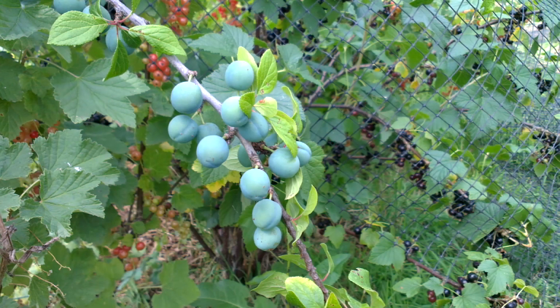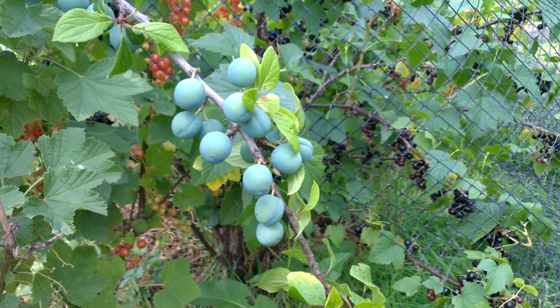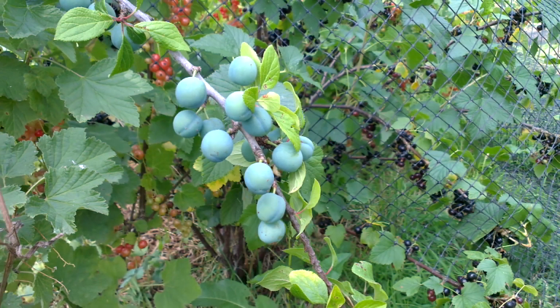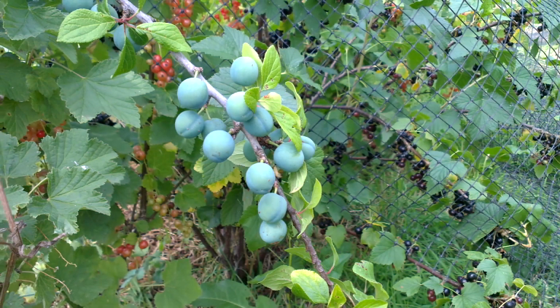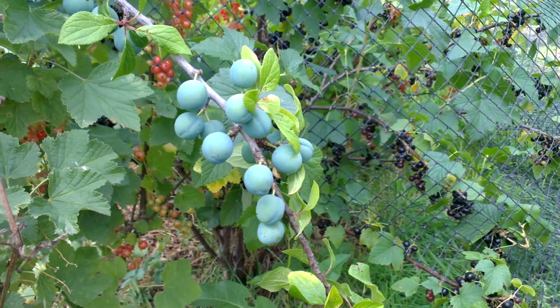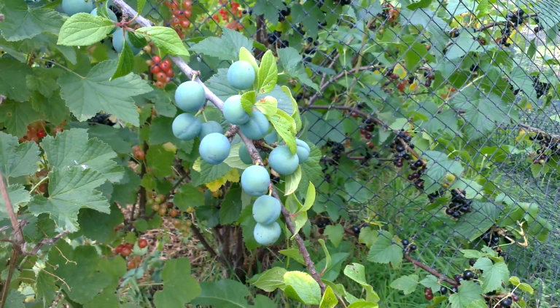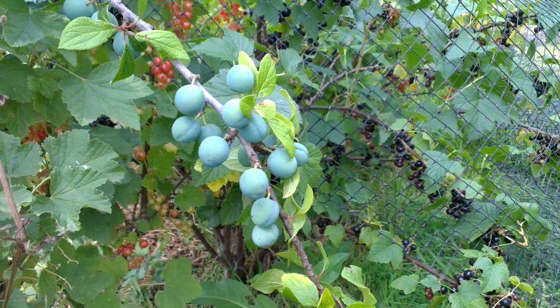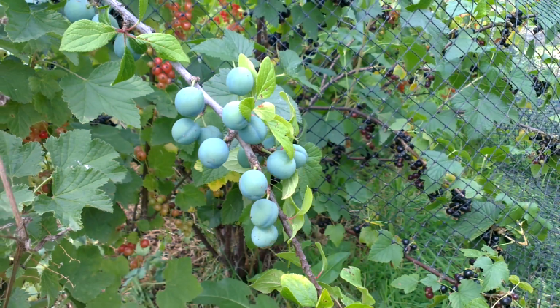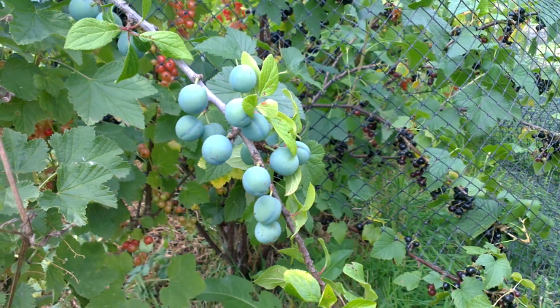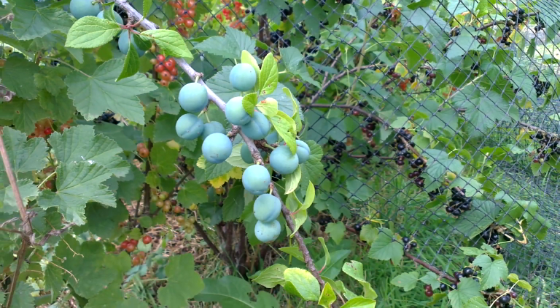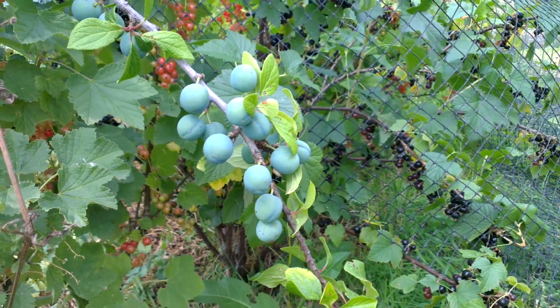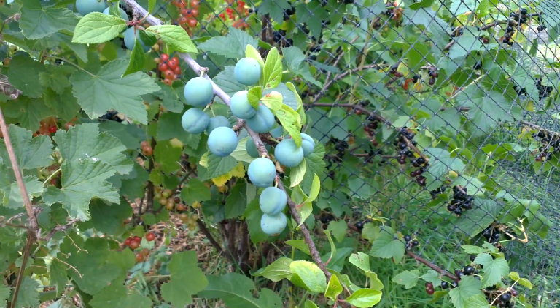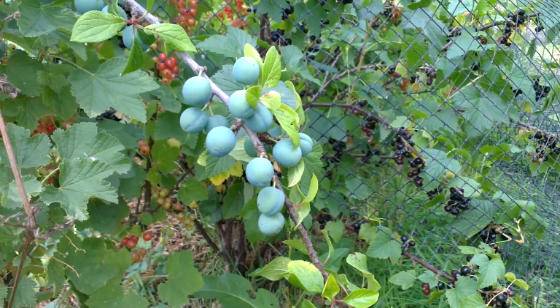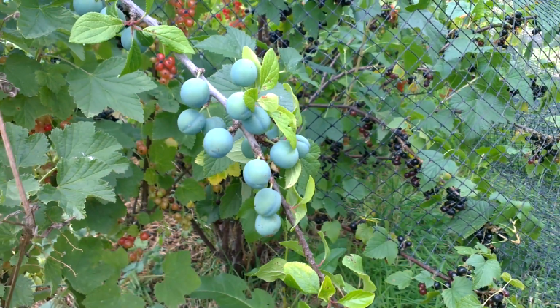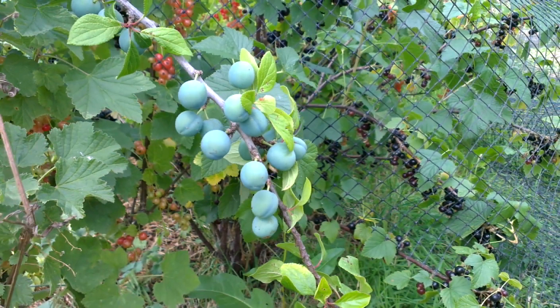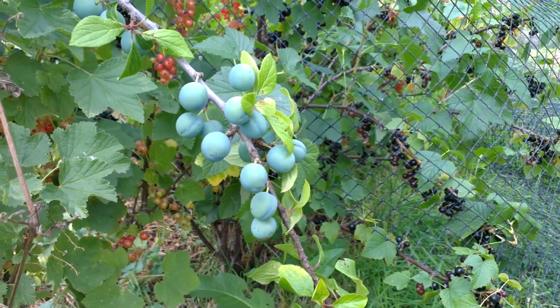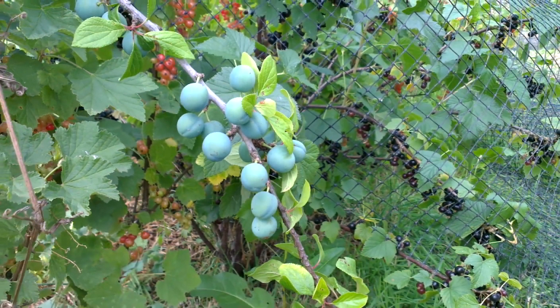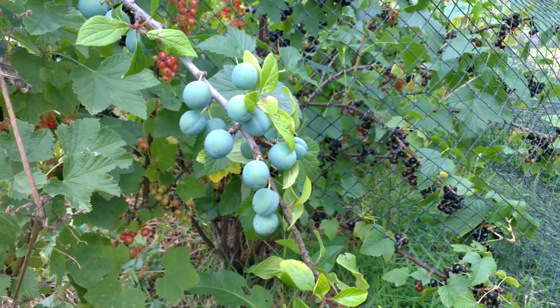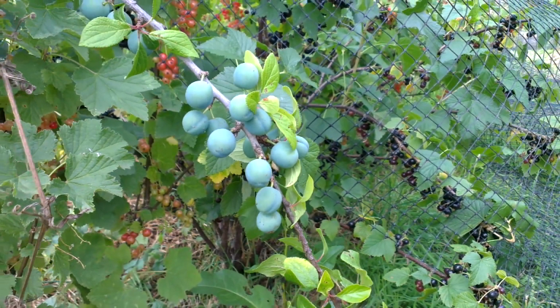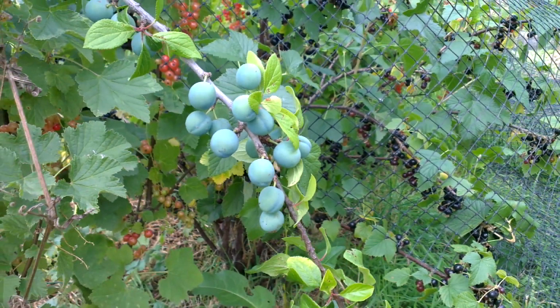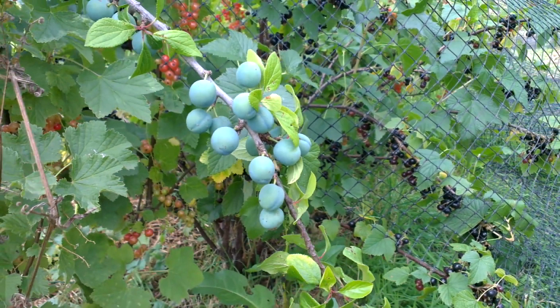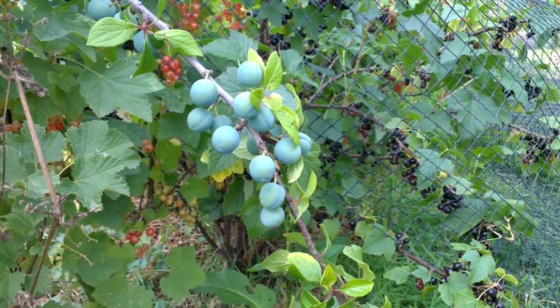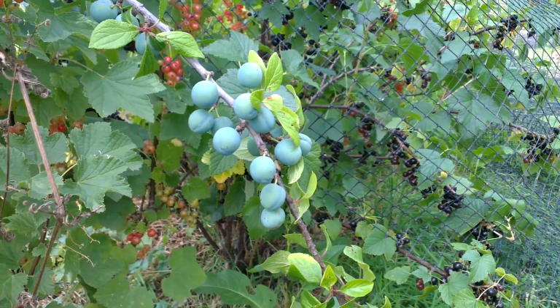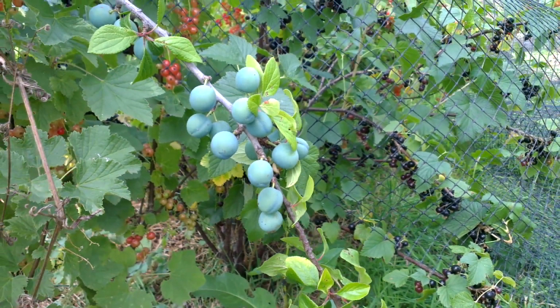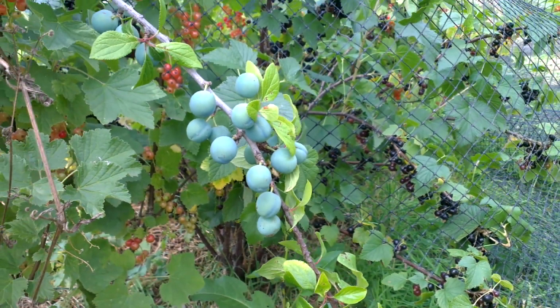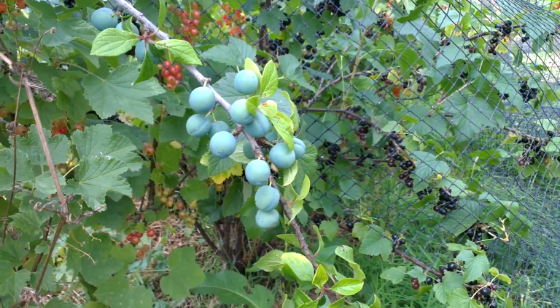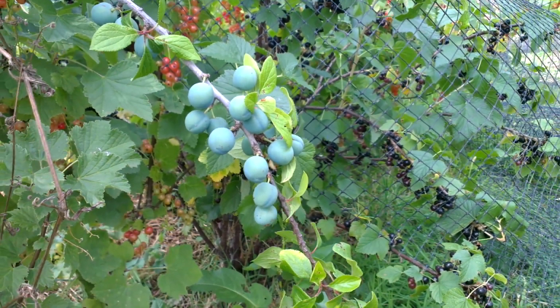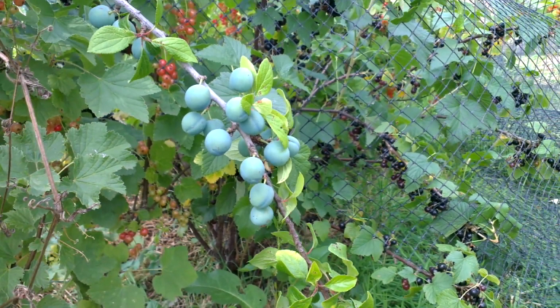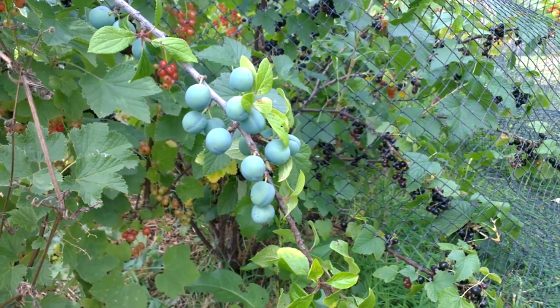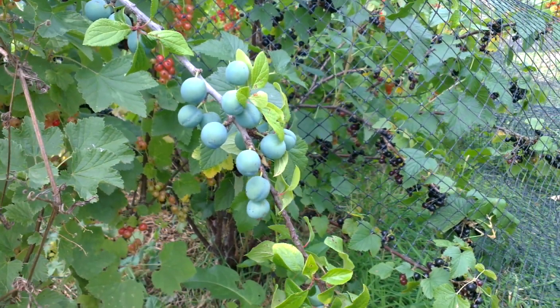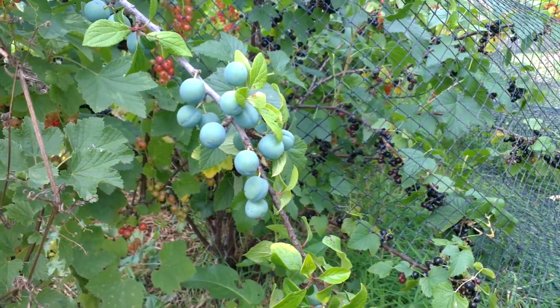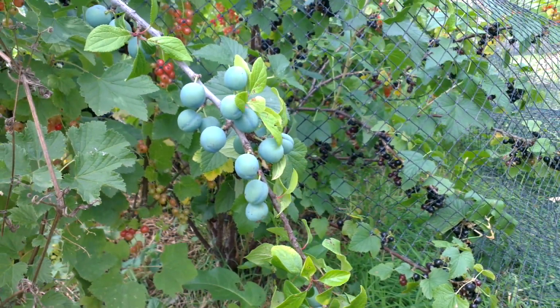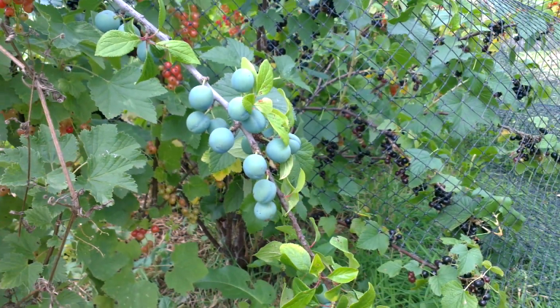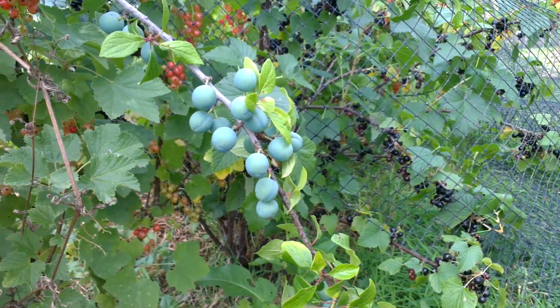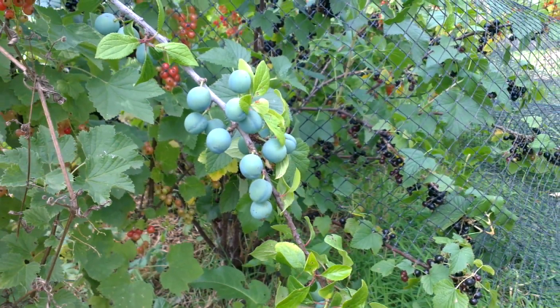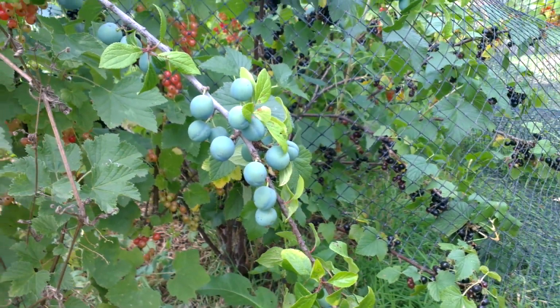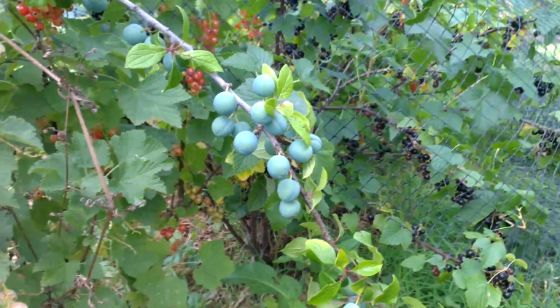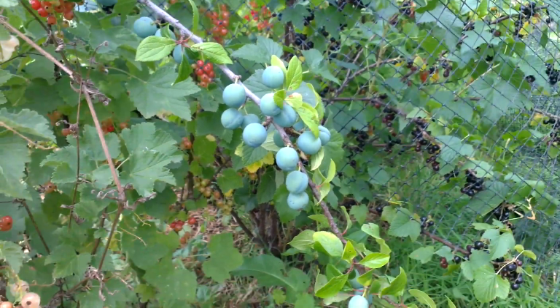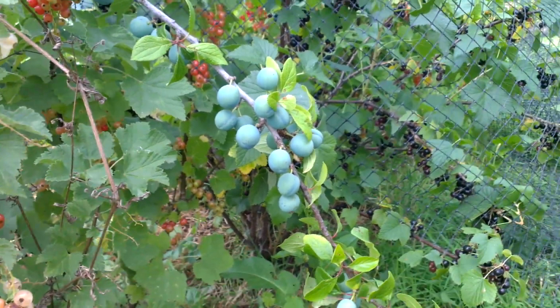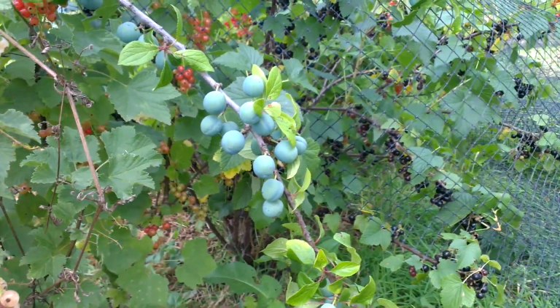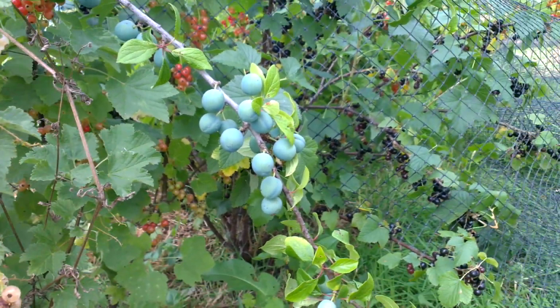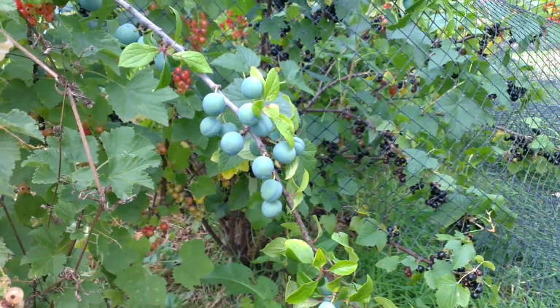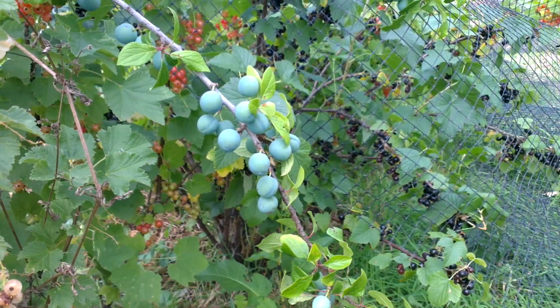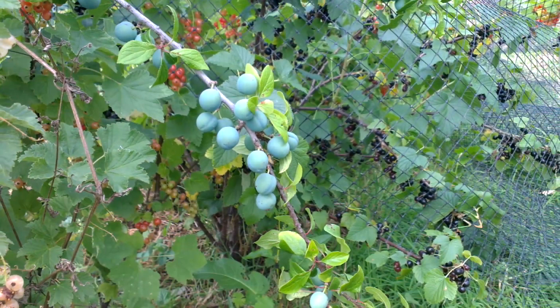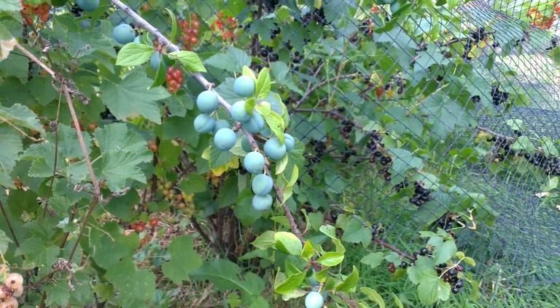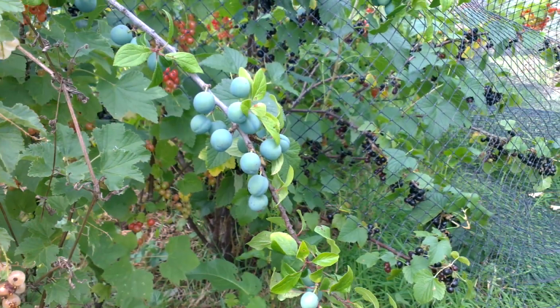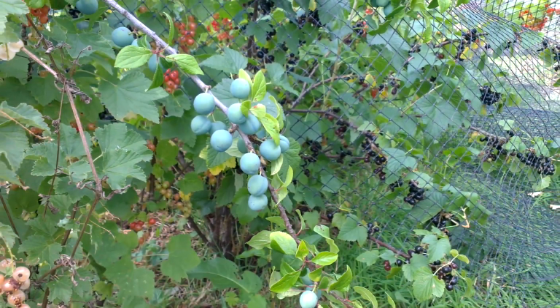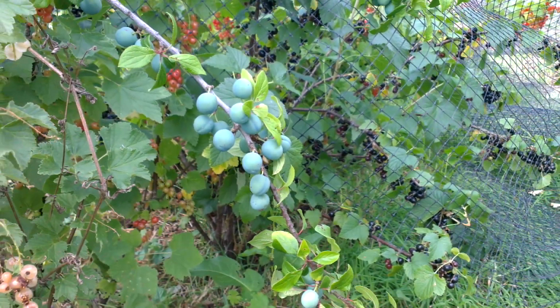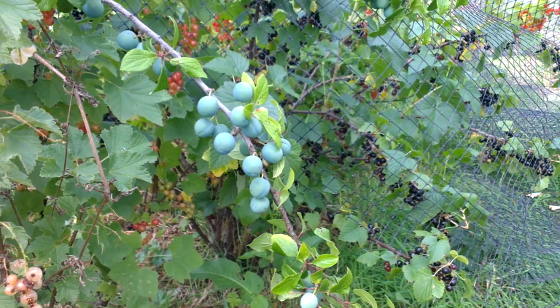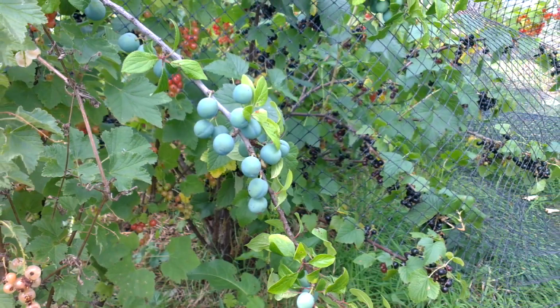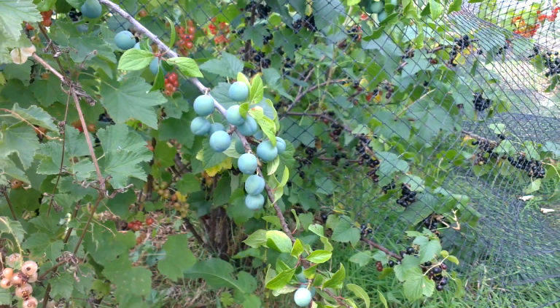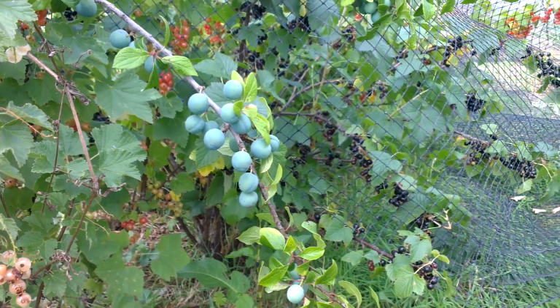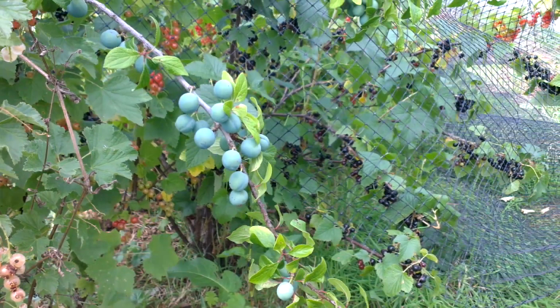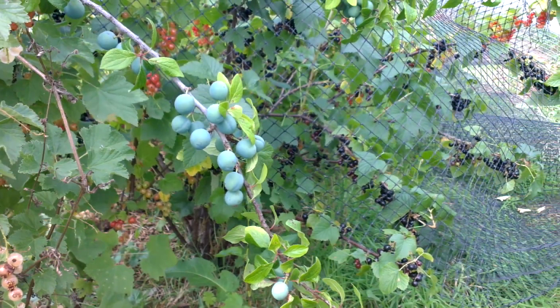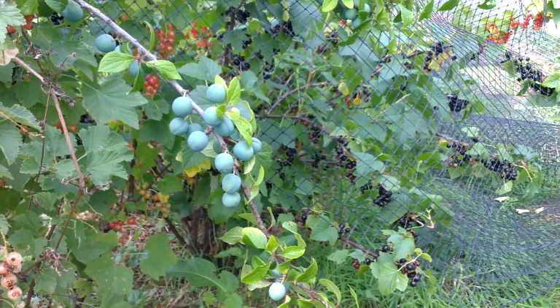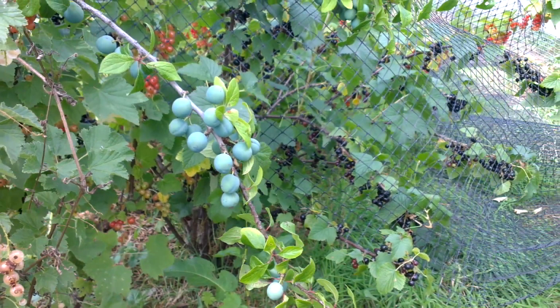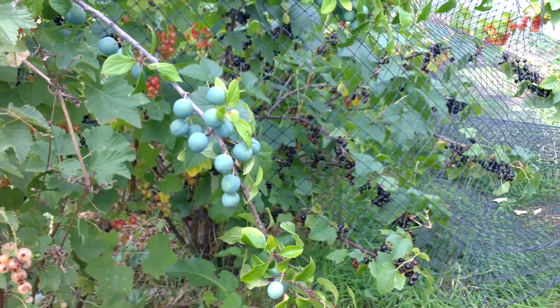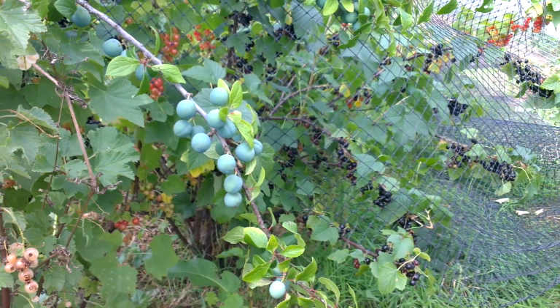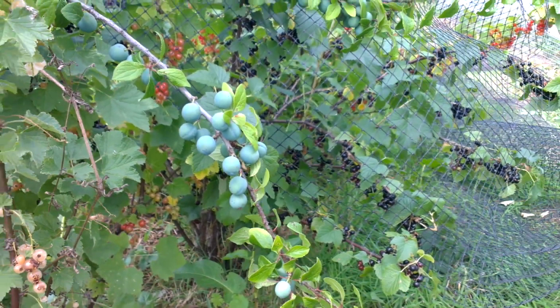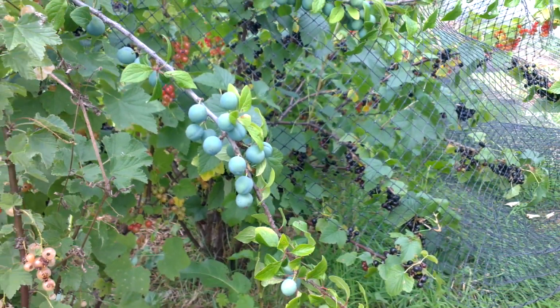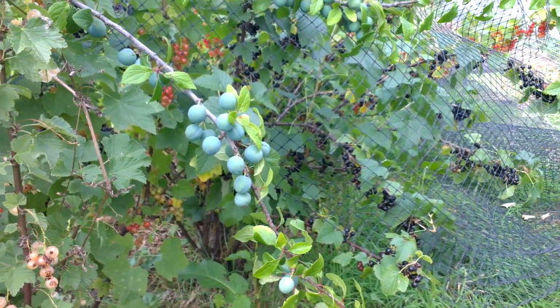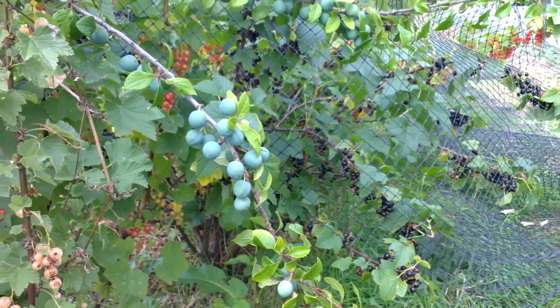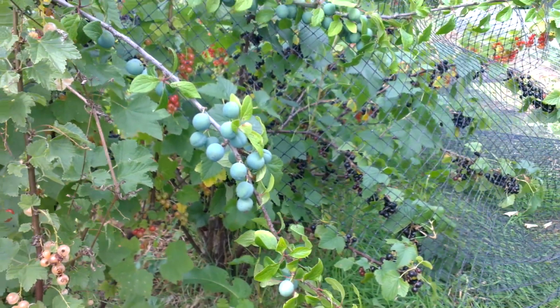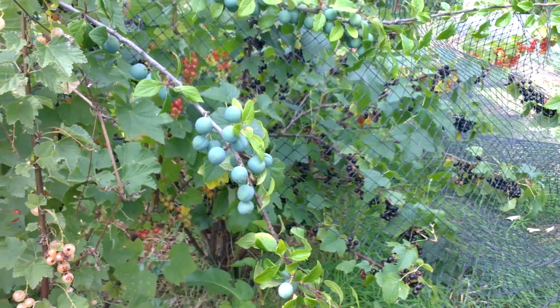Quick update from the allotment. I thought I'd record some of this fruit before I pick it all.